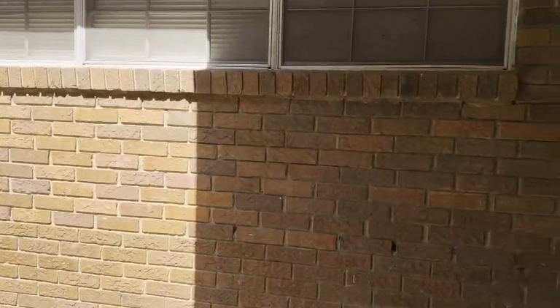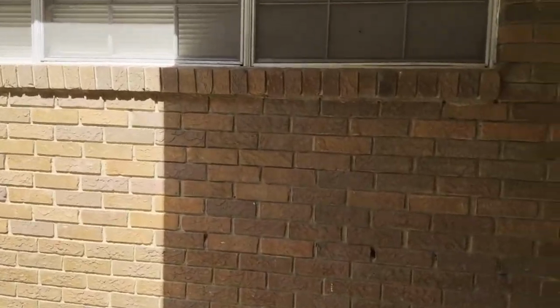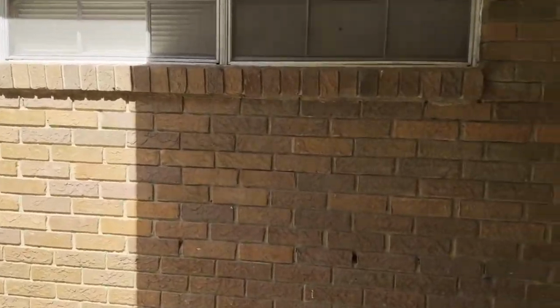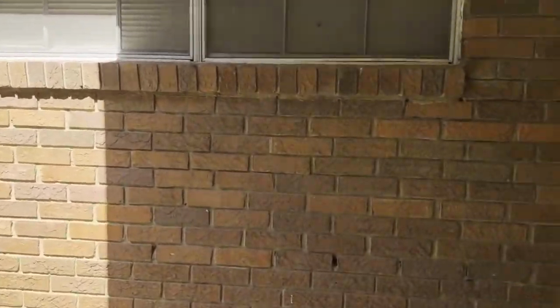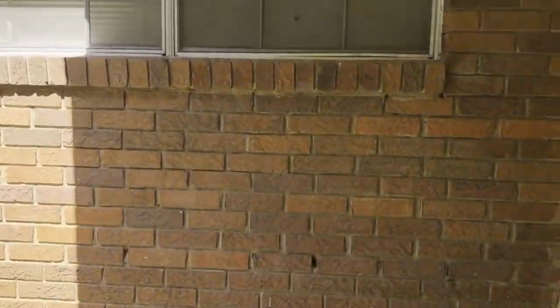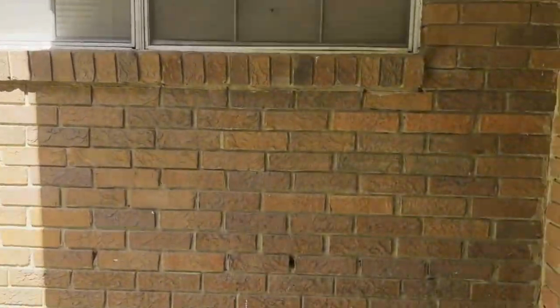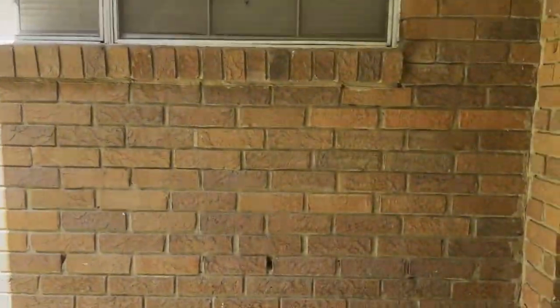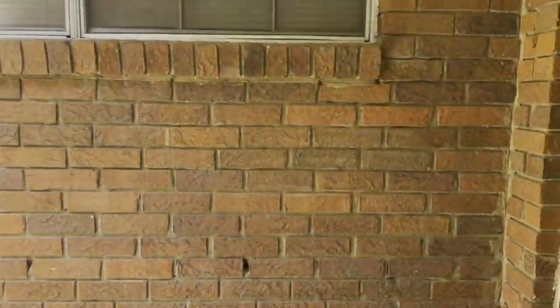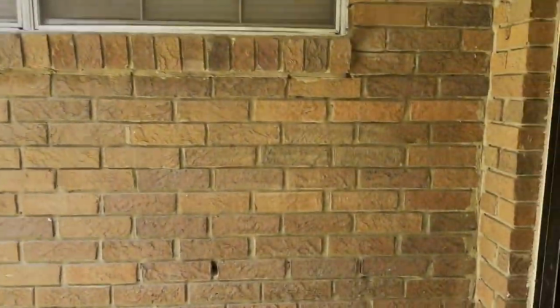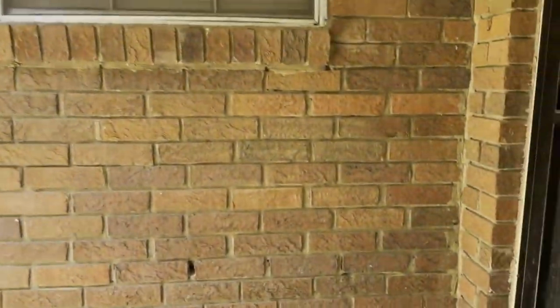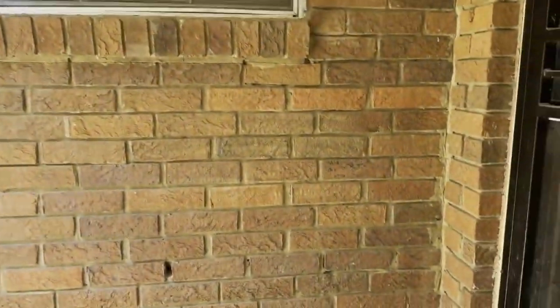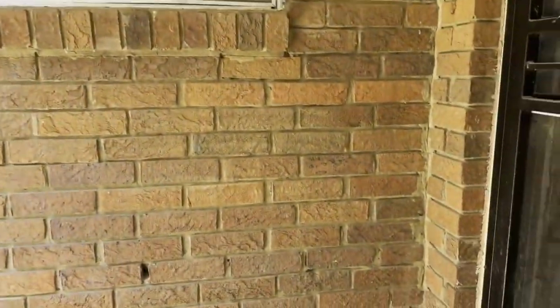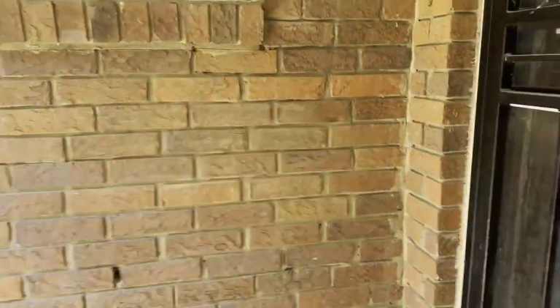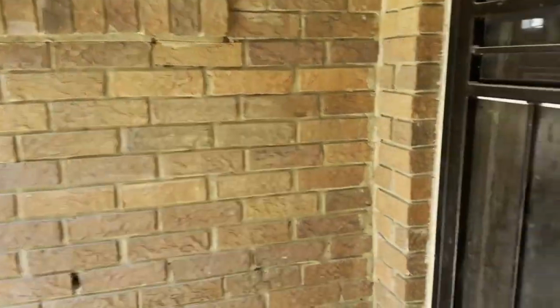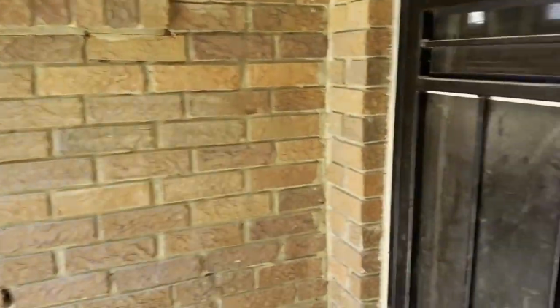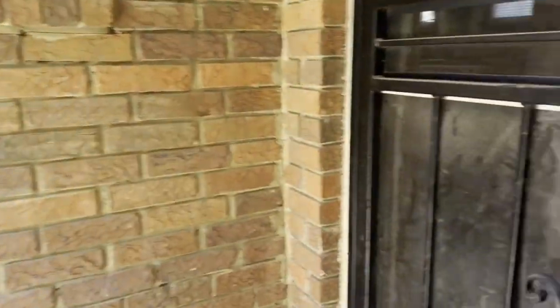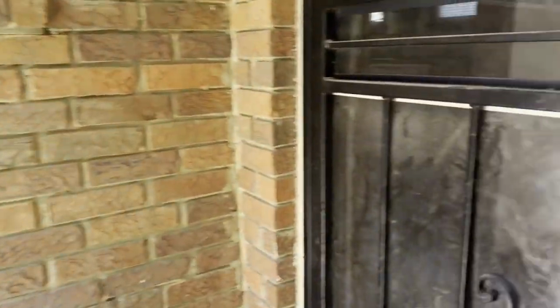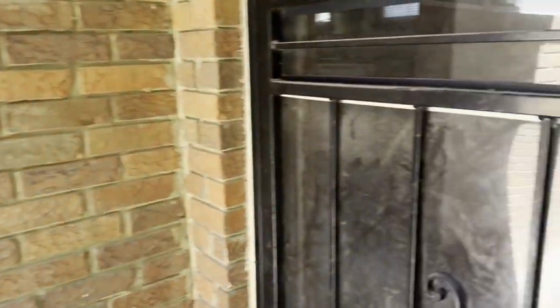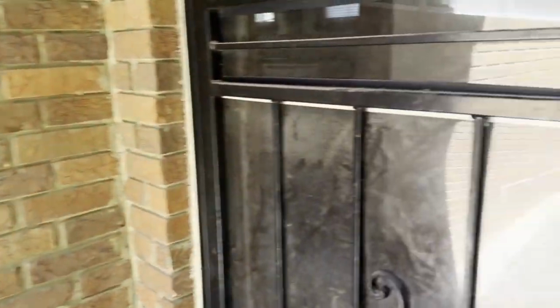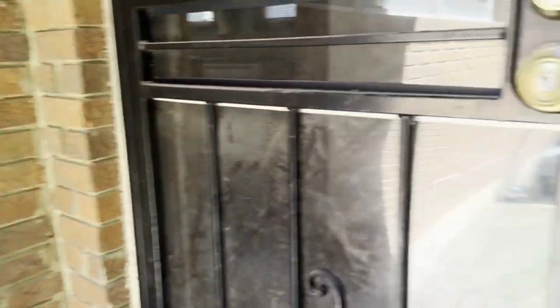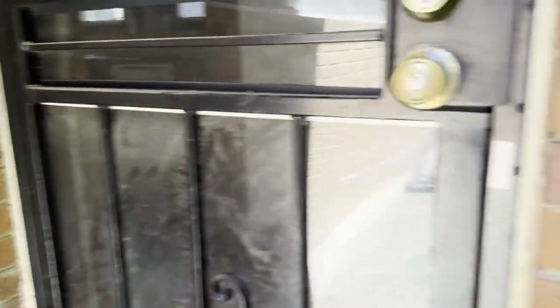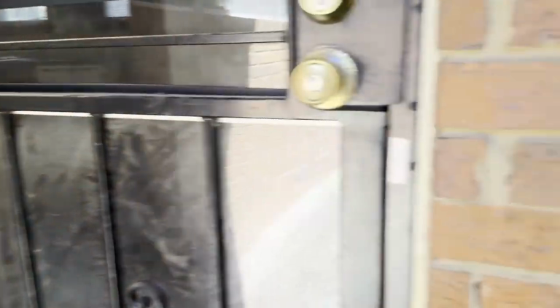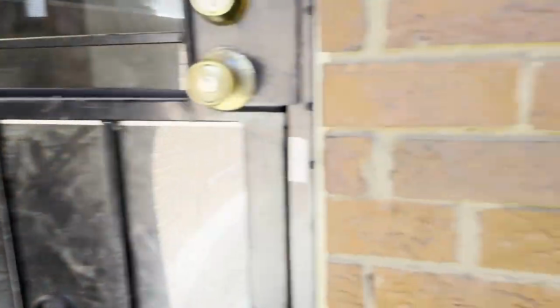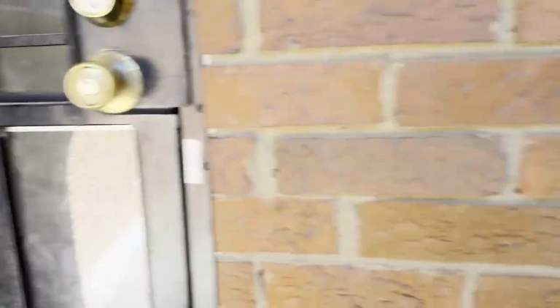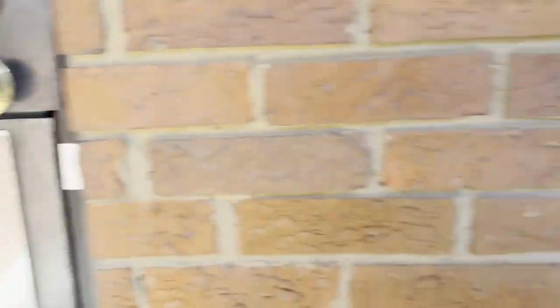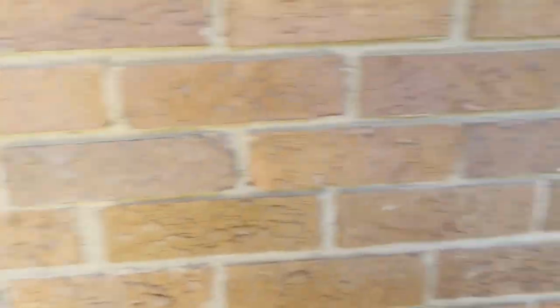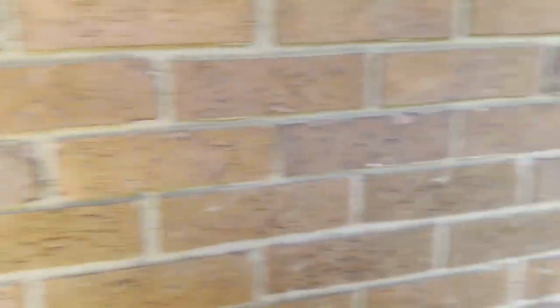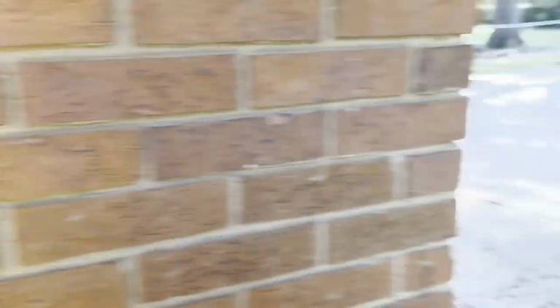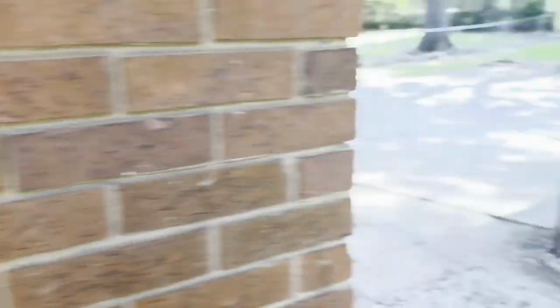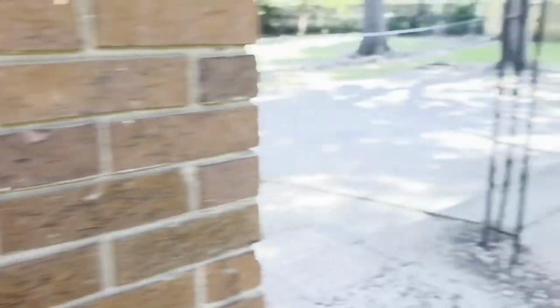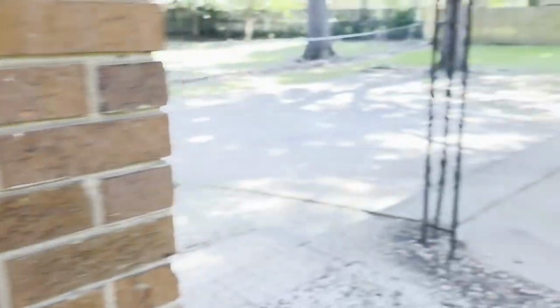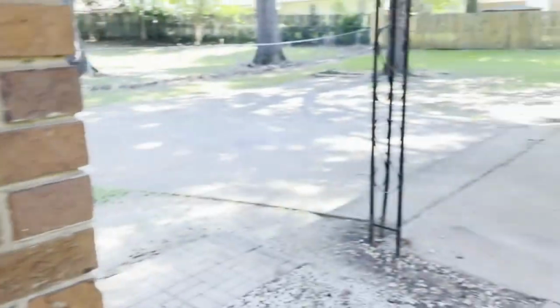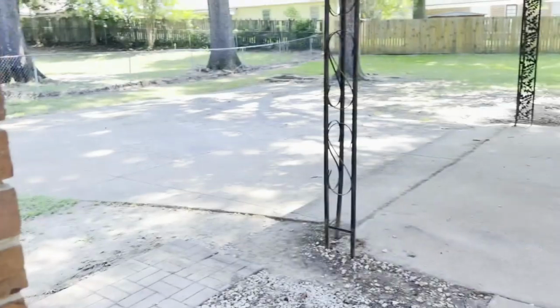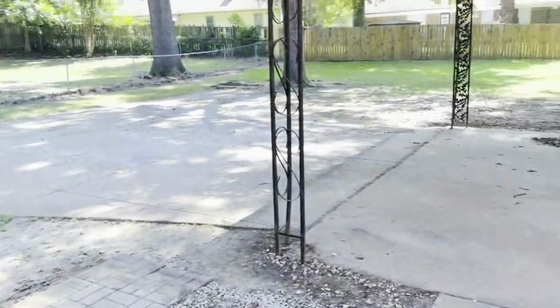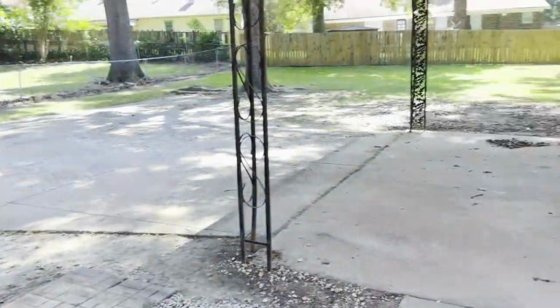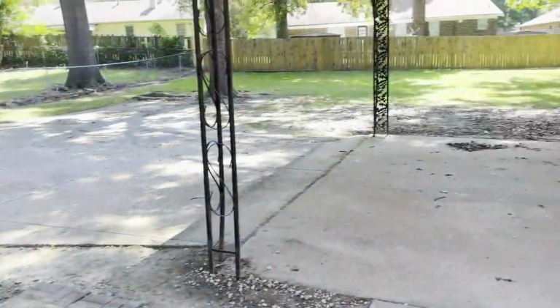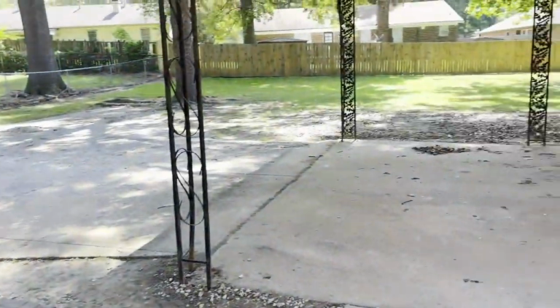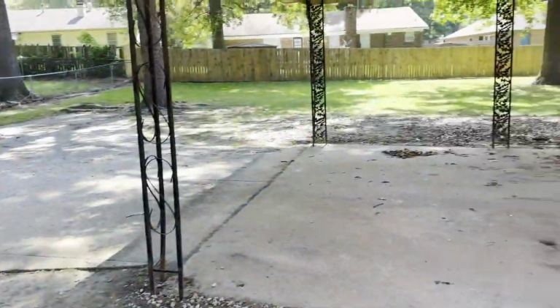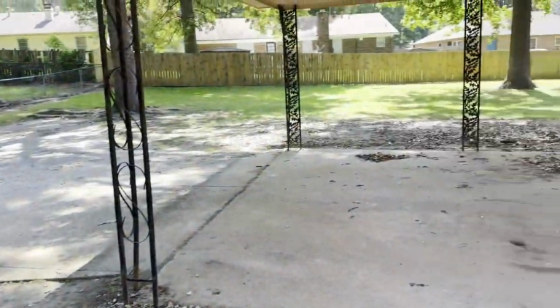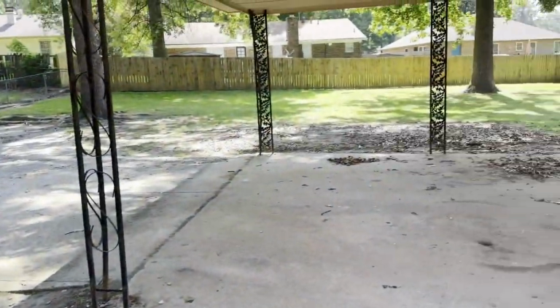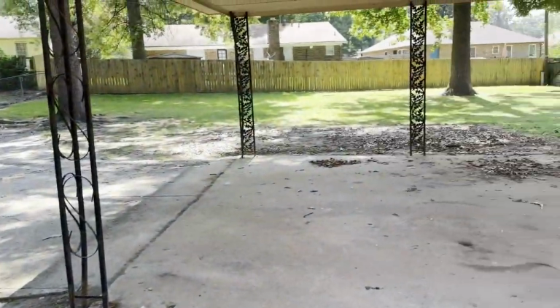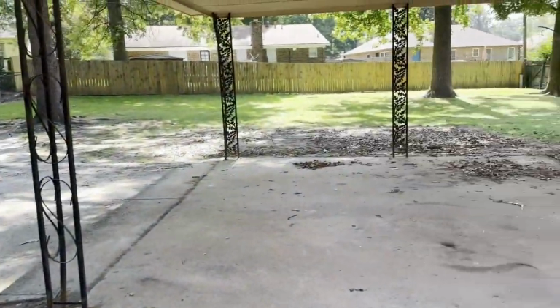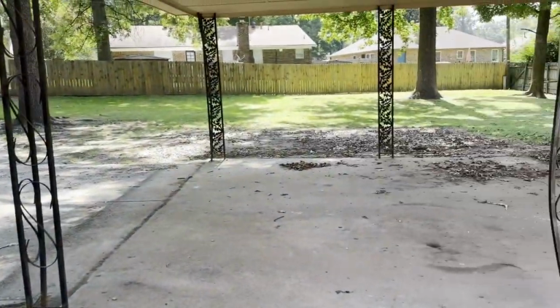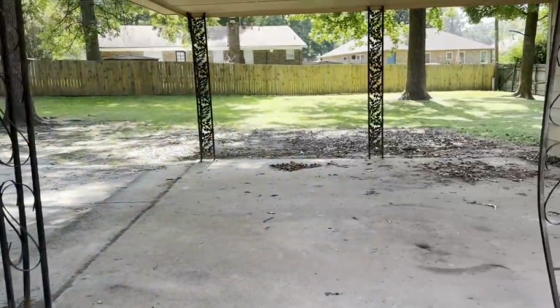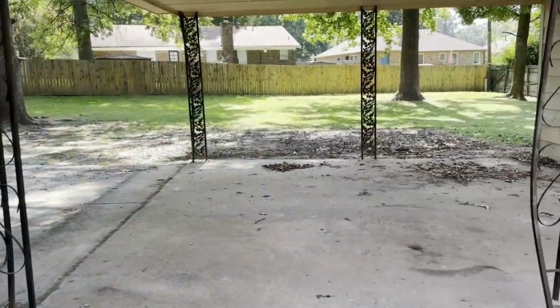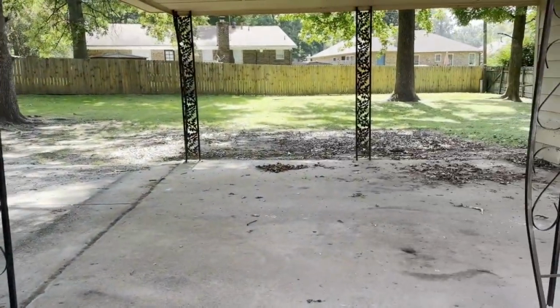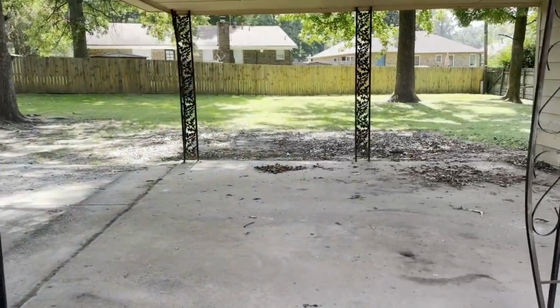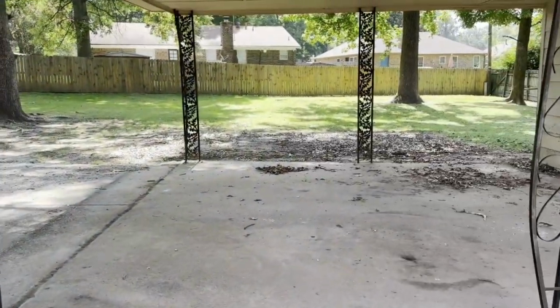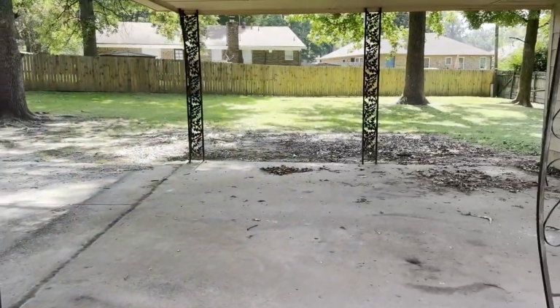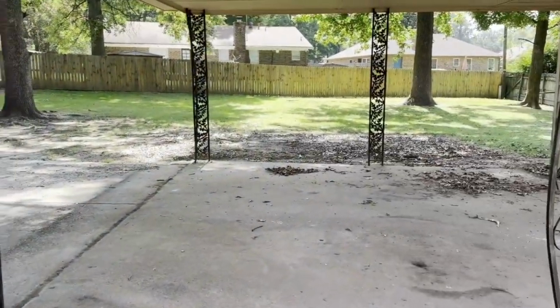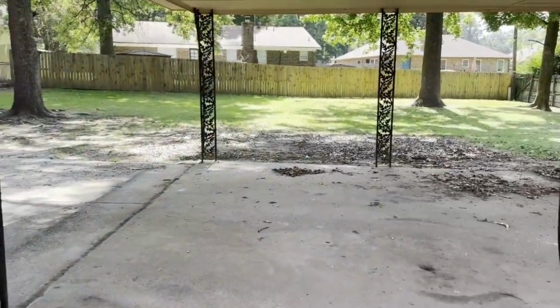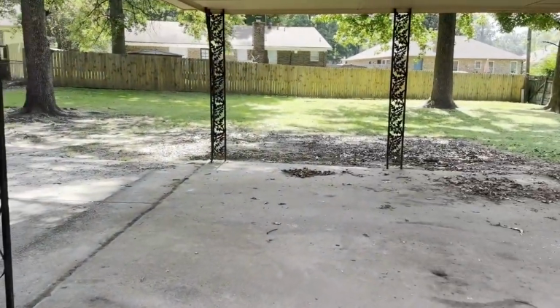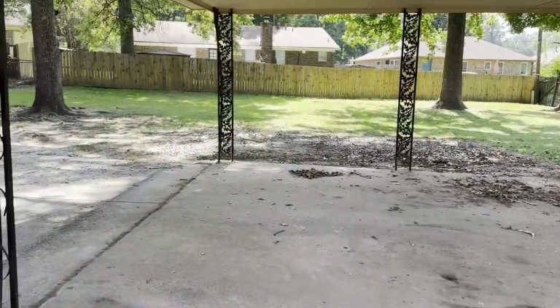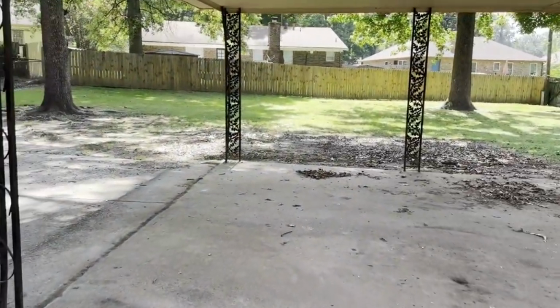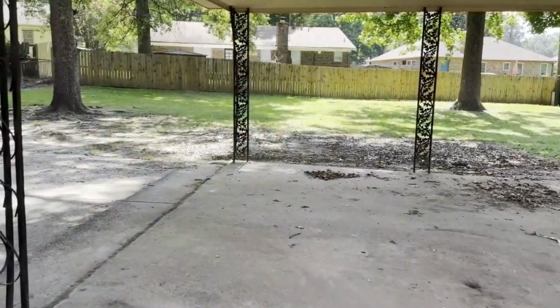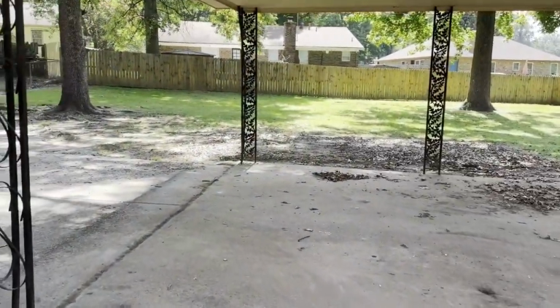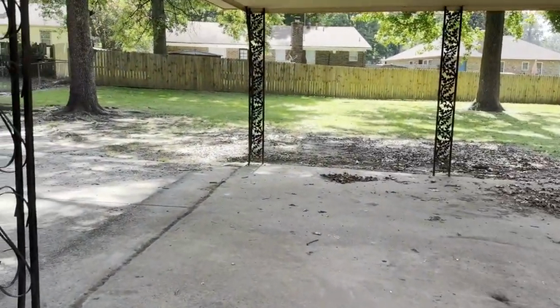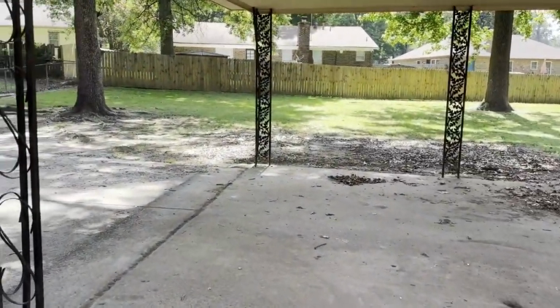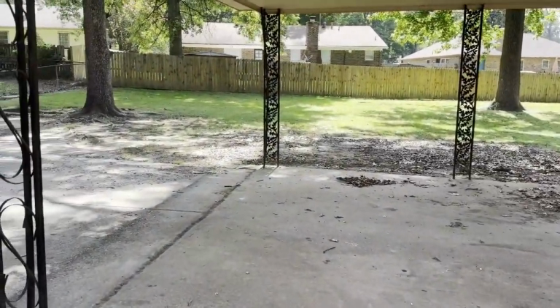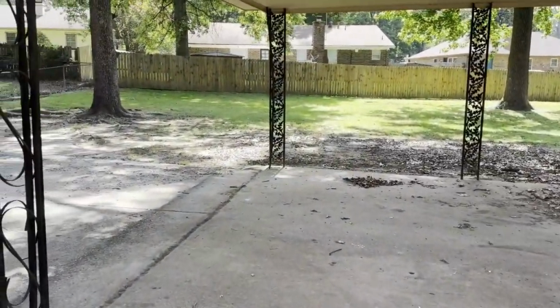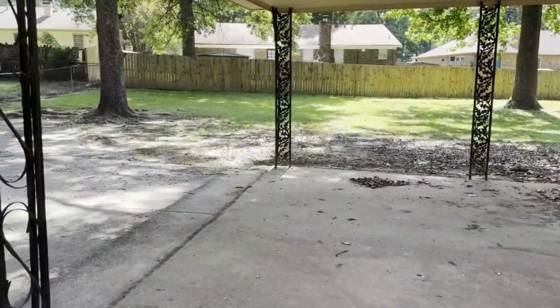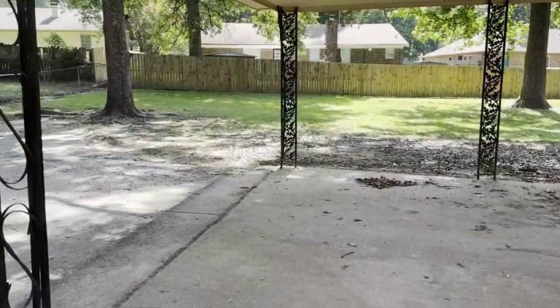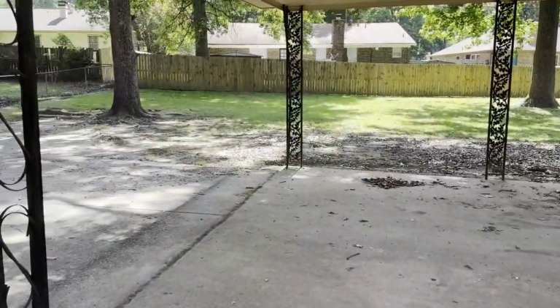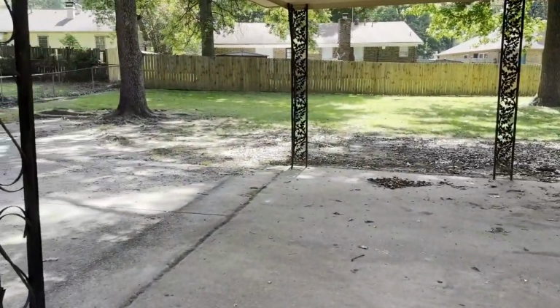All right, that concludes this walkthrough at 3192 Keats Road in Memphis. Thank you for watching.